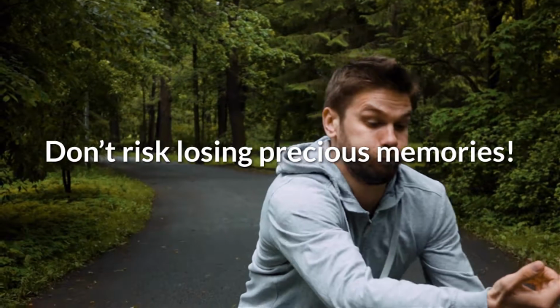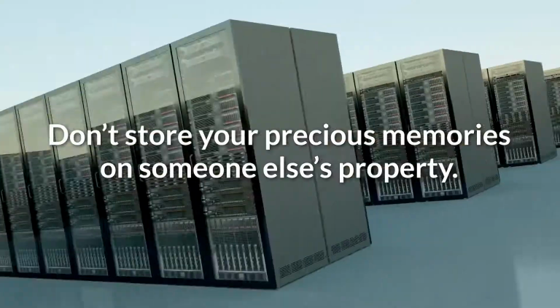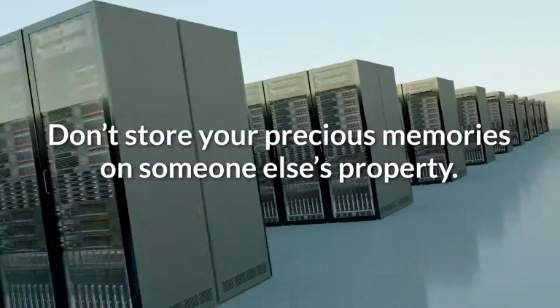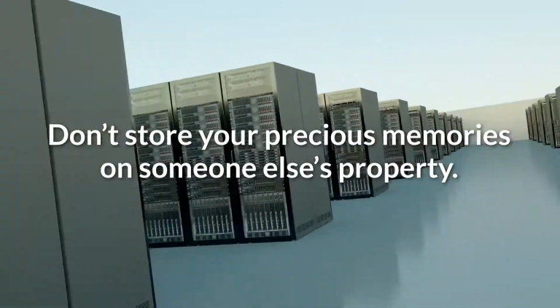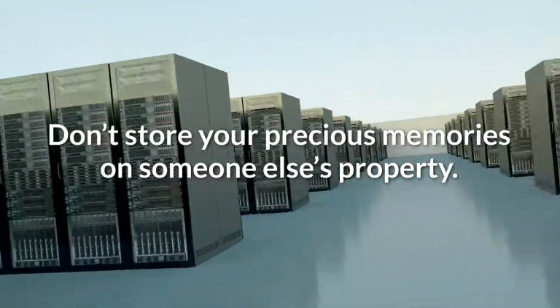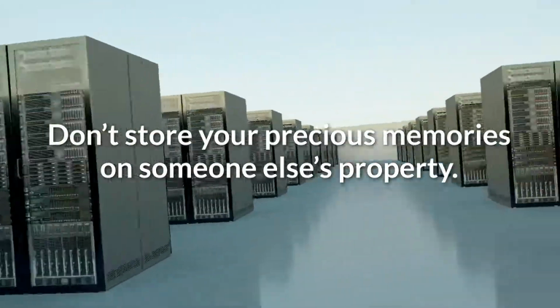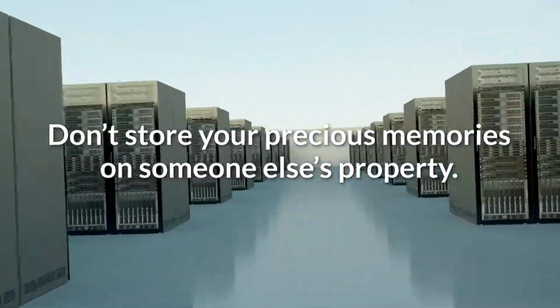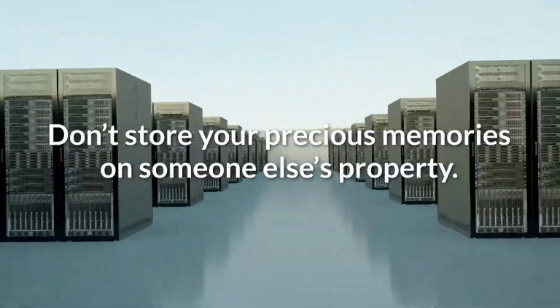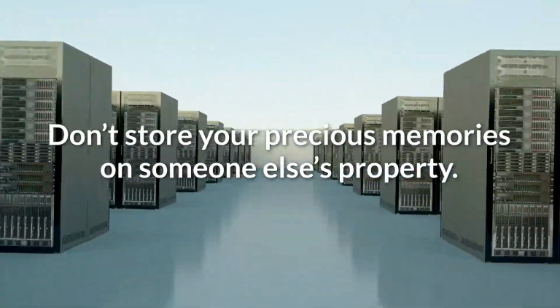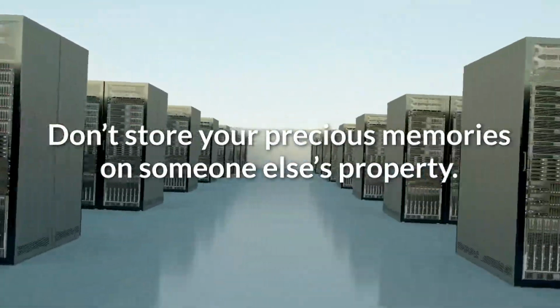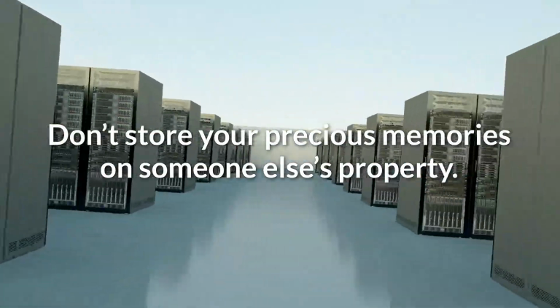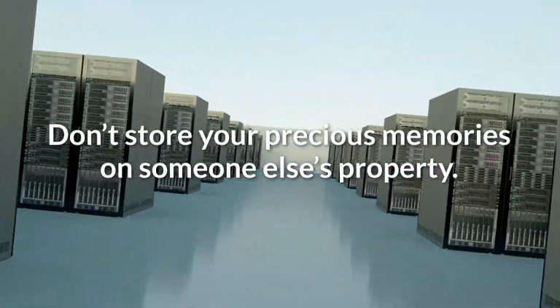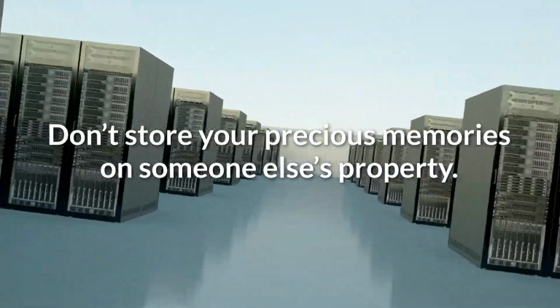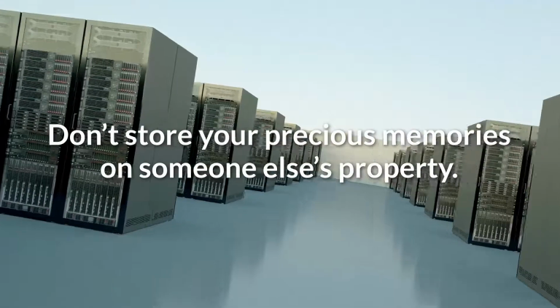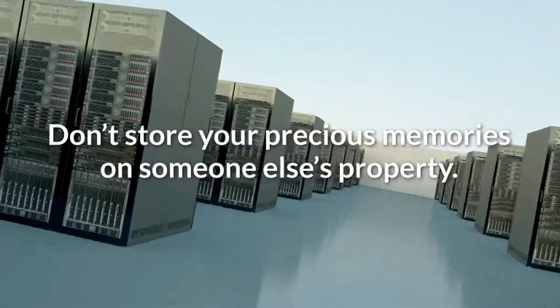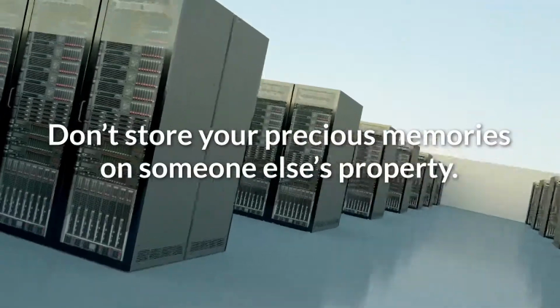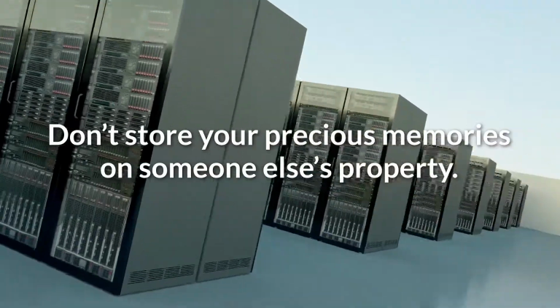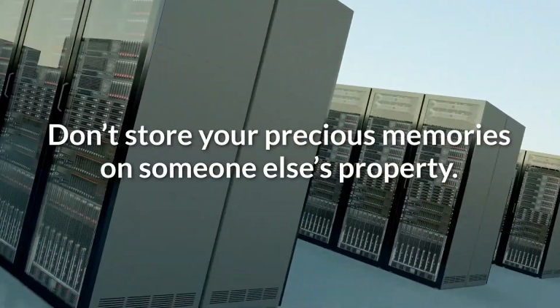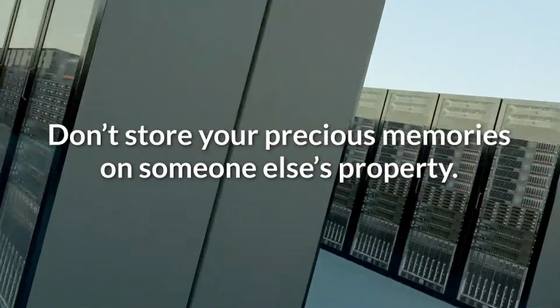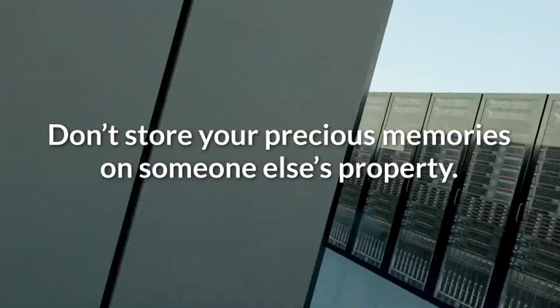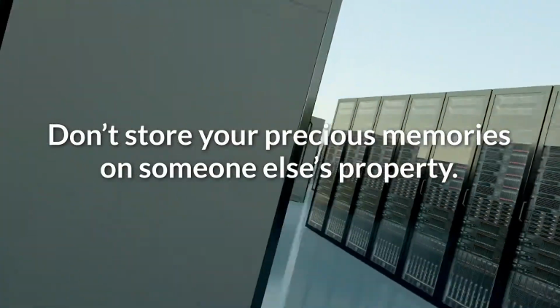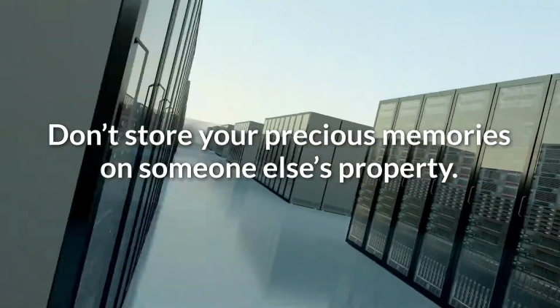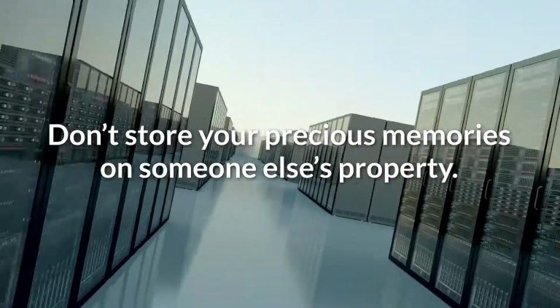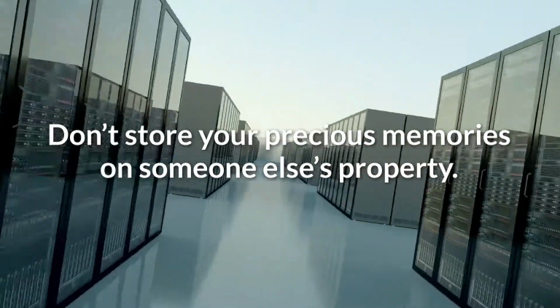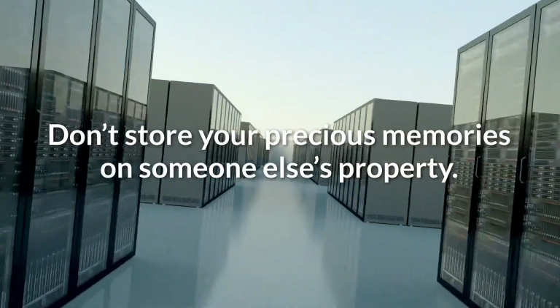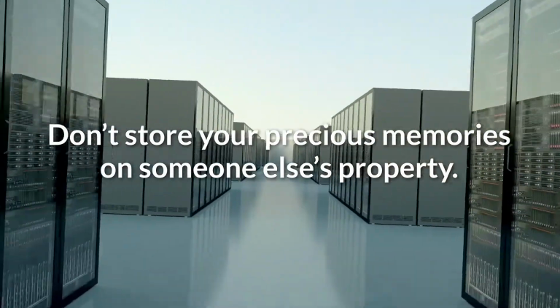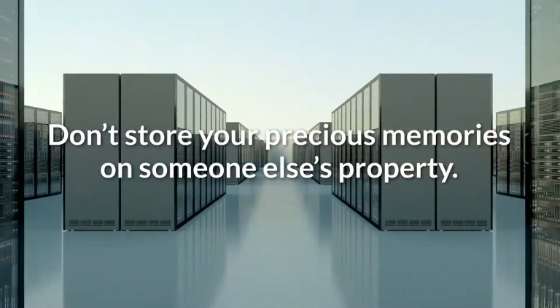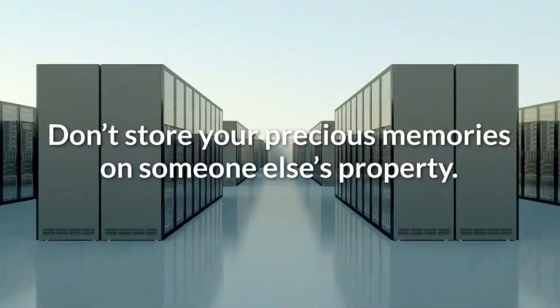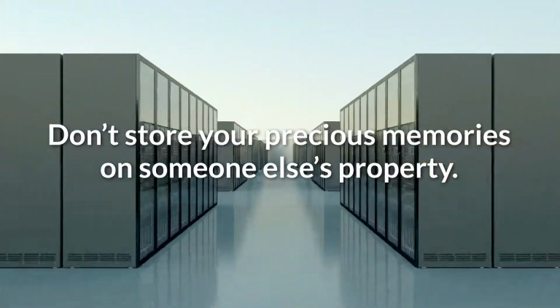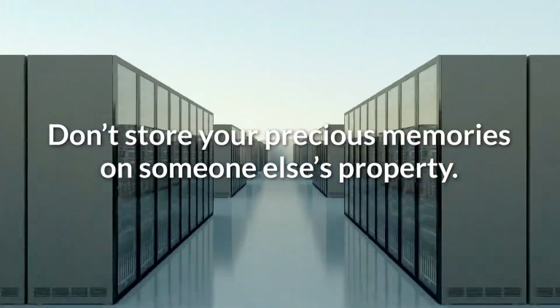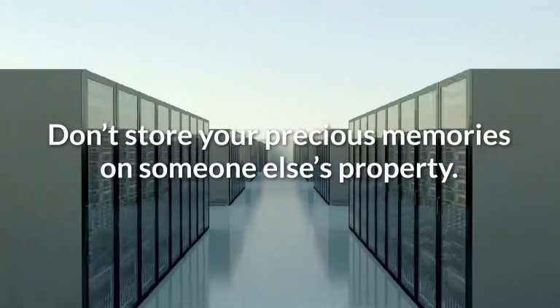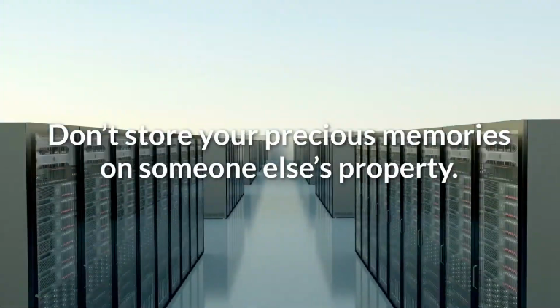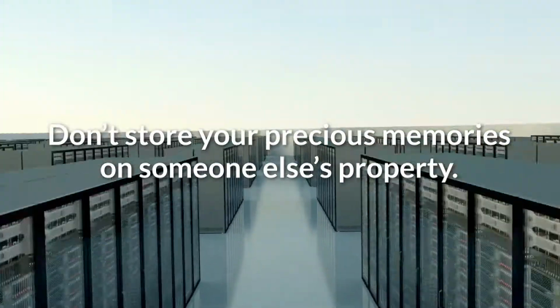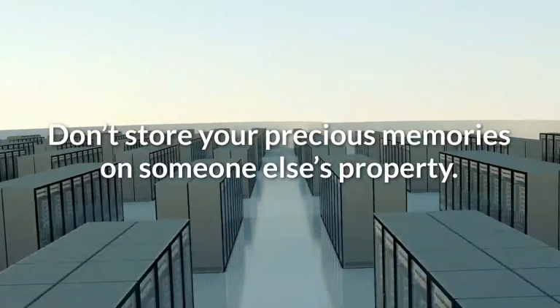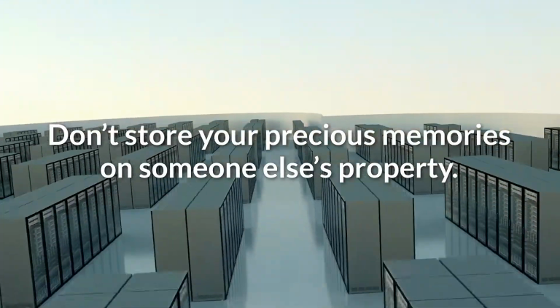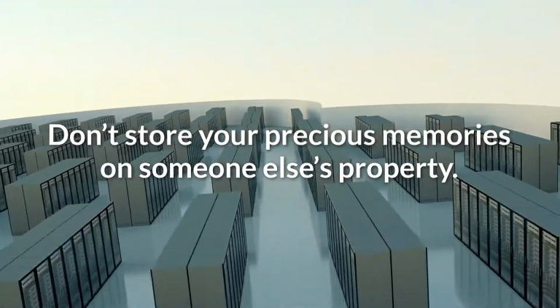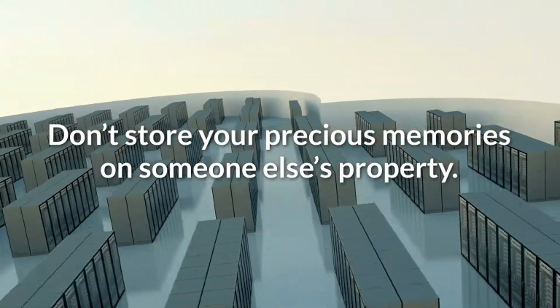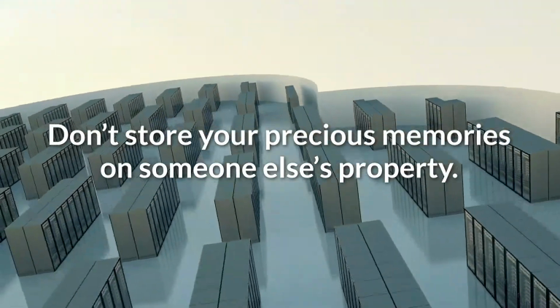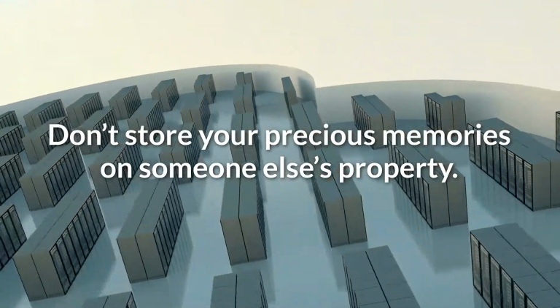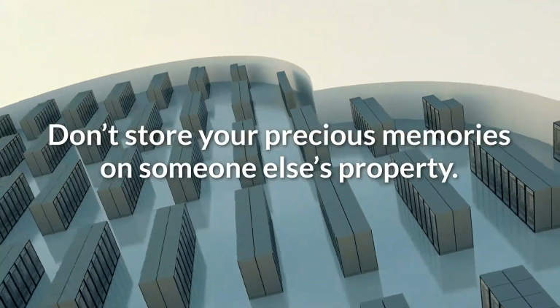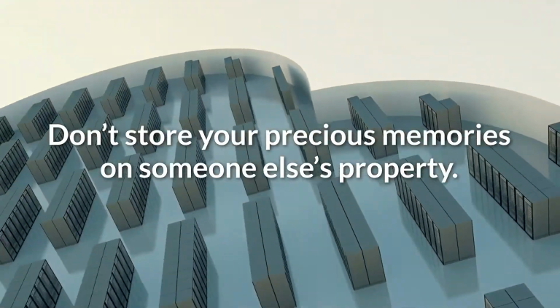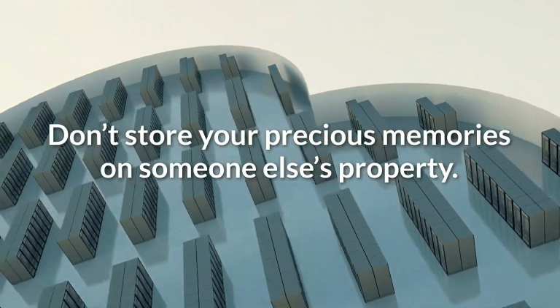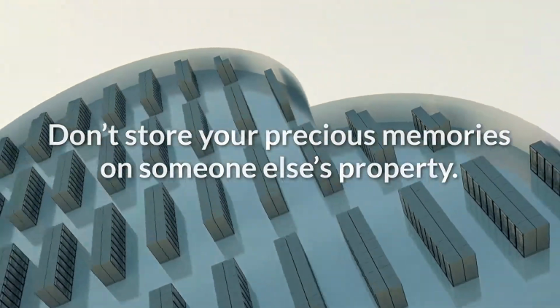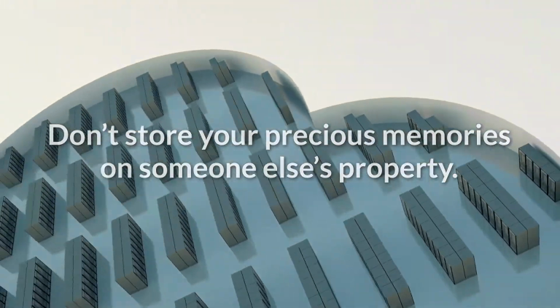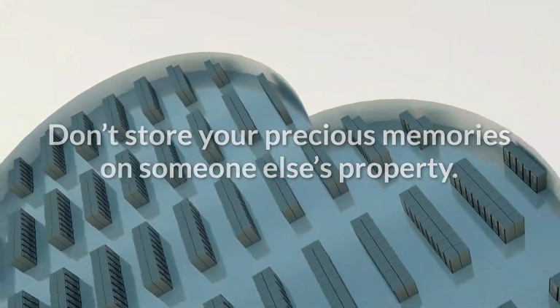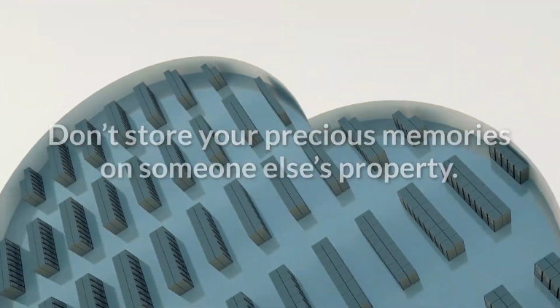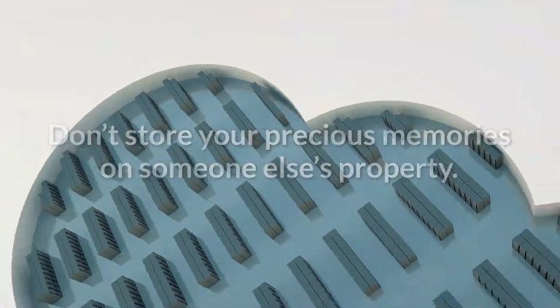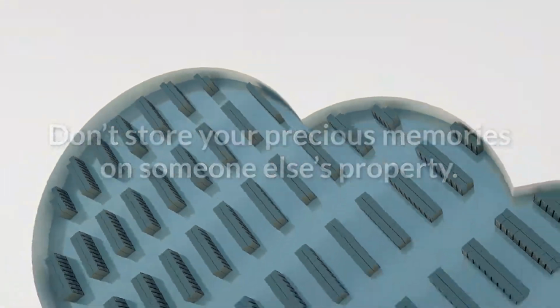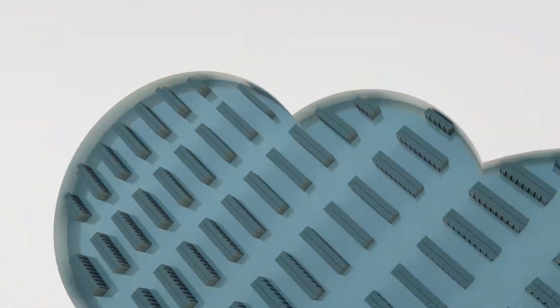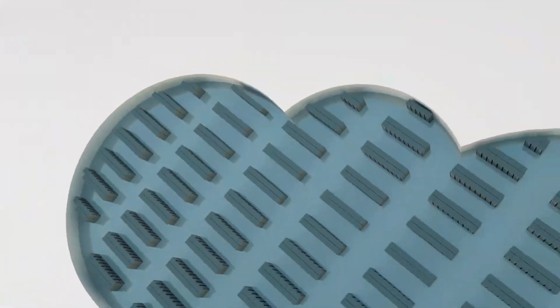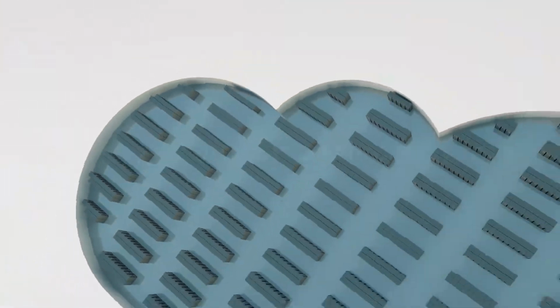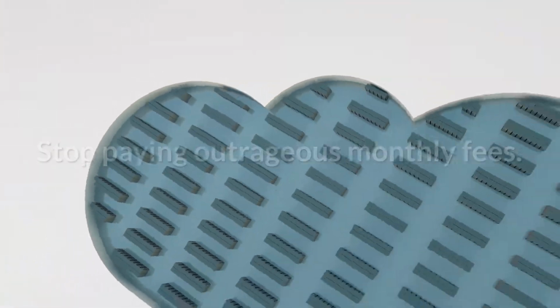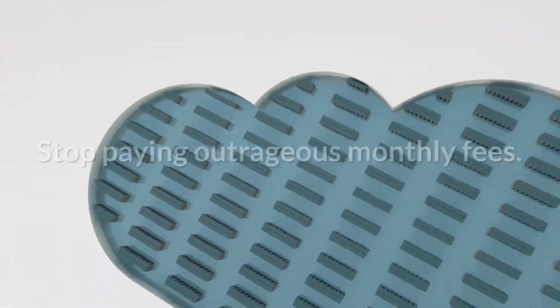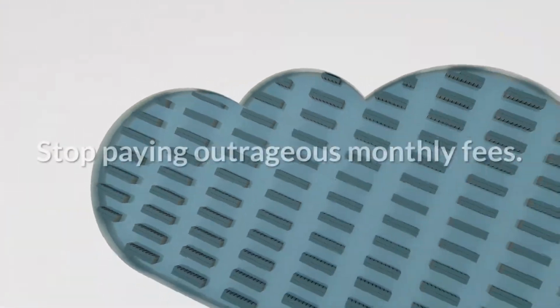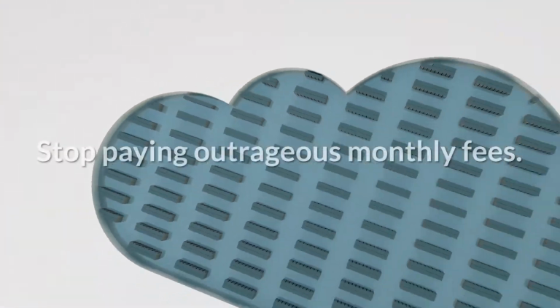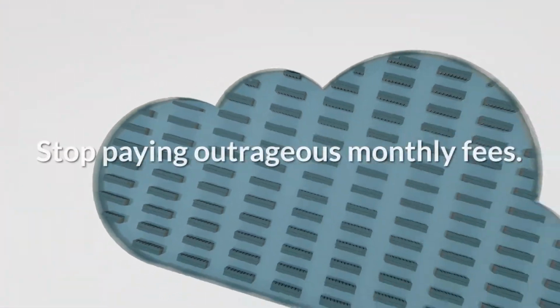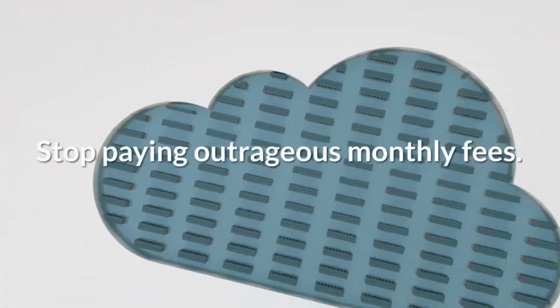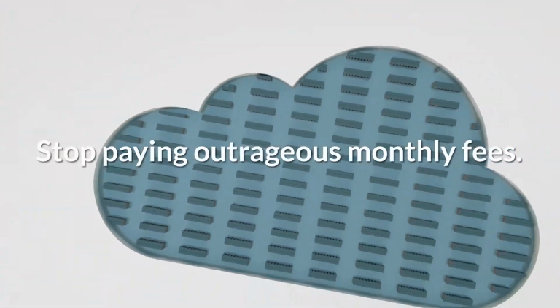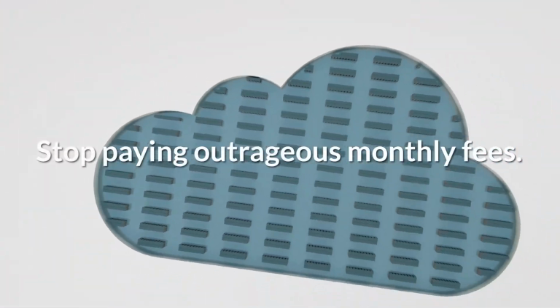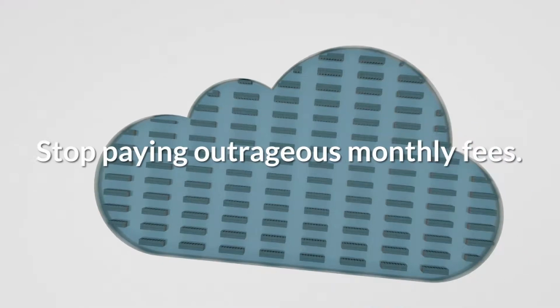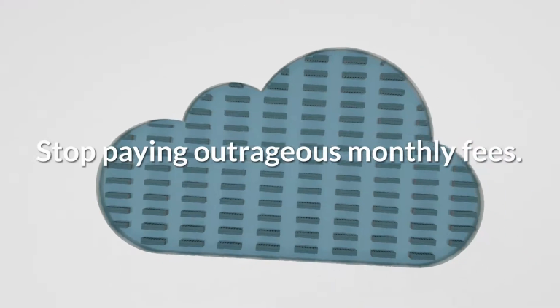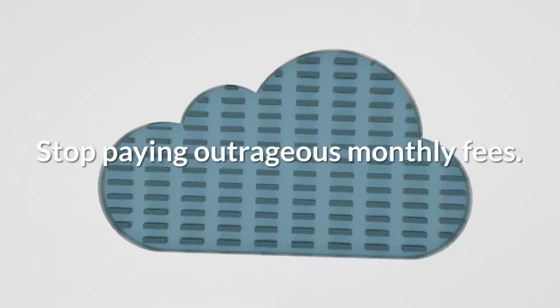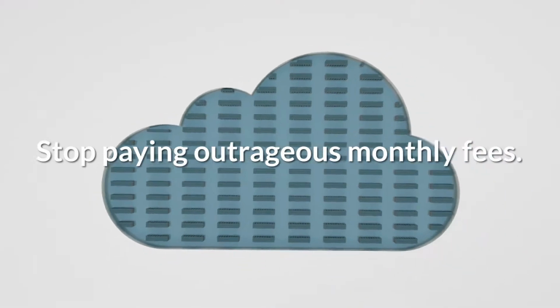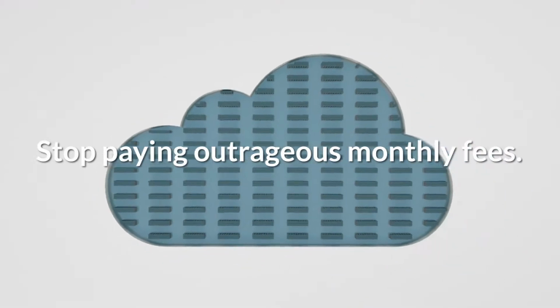You could use a cloud service to back up your photos and videos, but it can get expensive. Unless you own your own cloud.